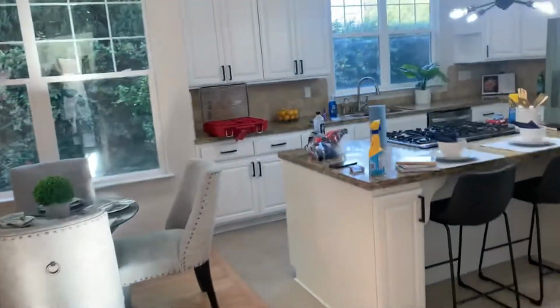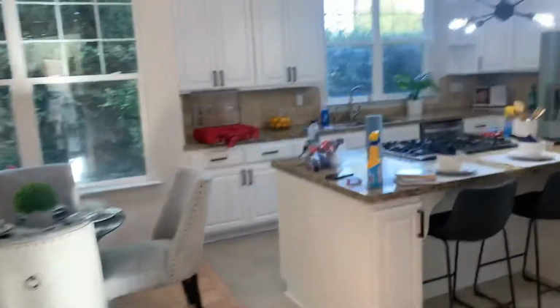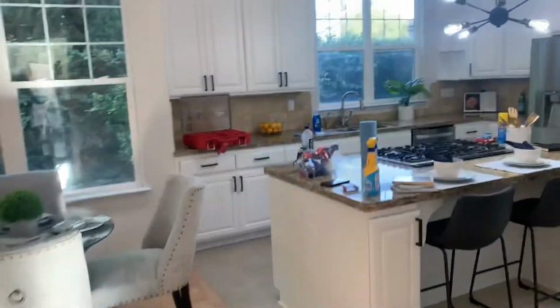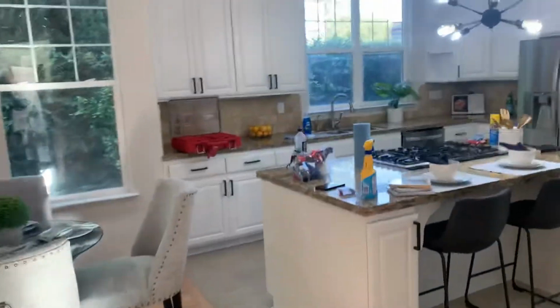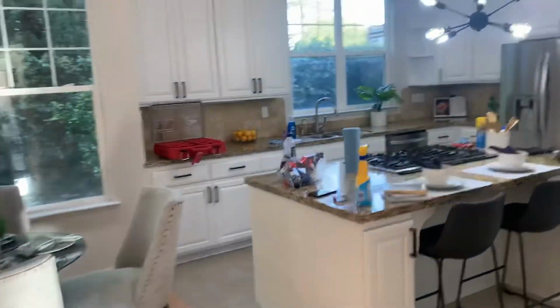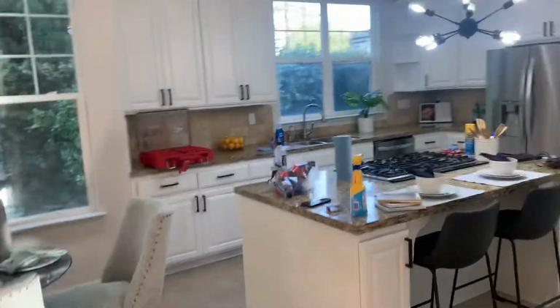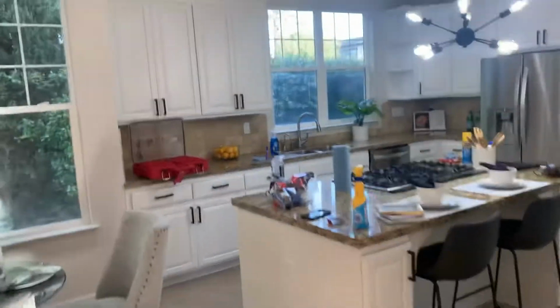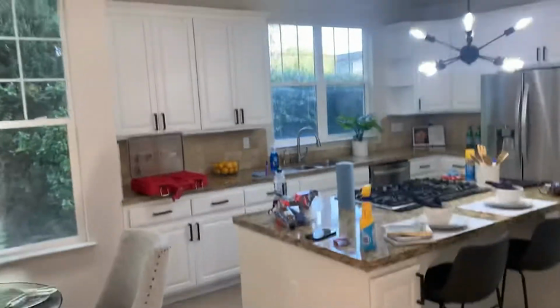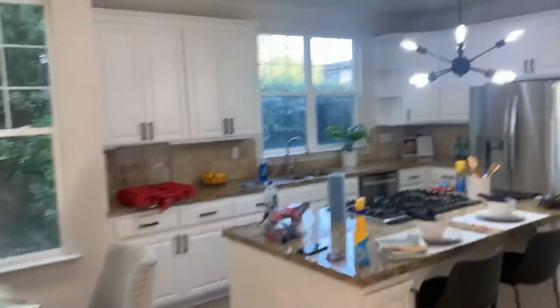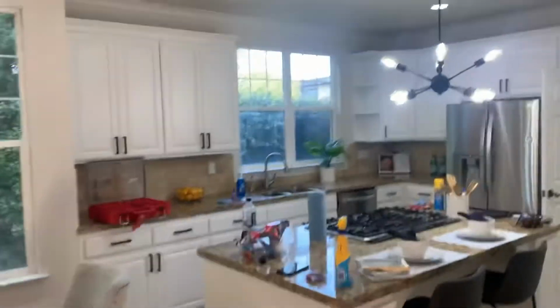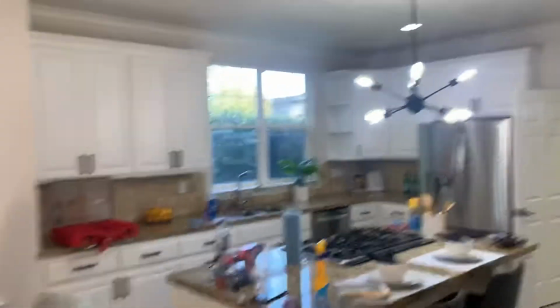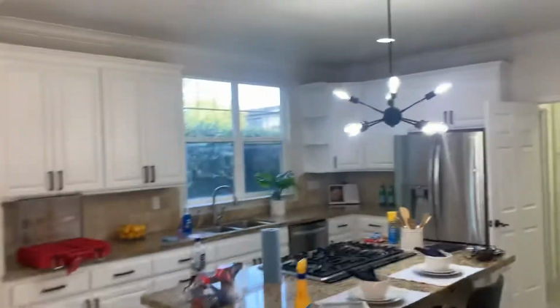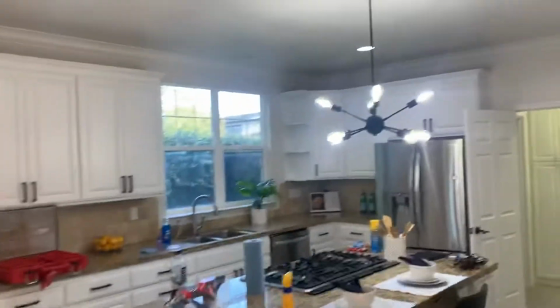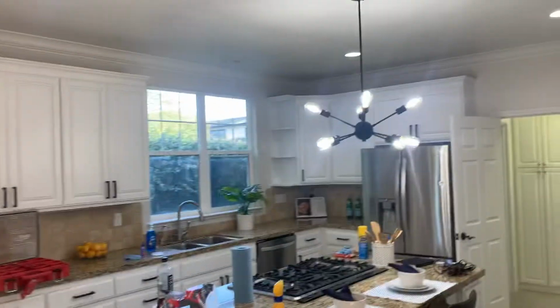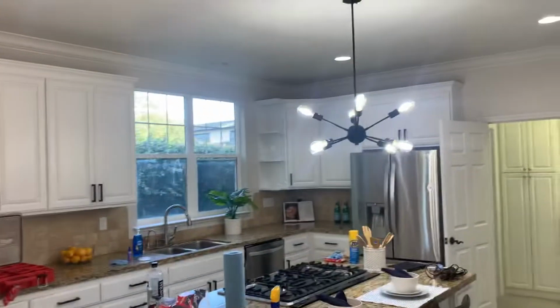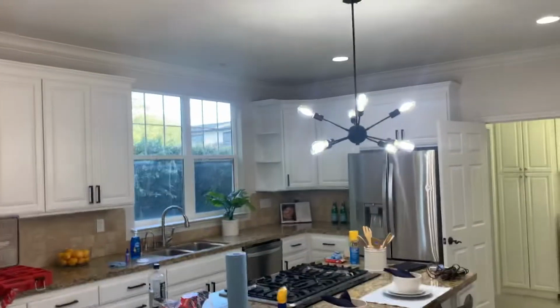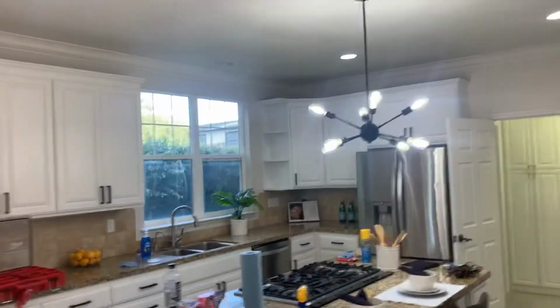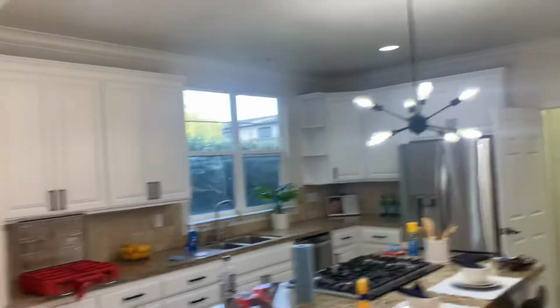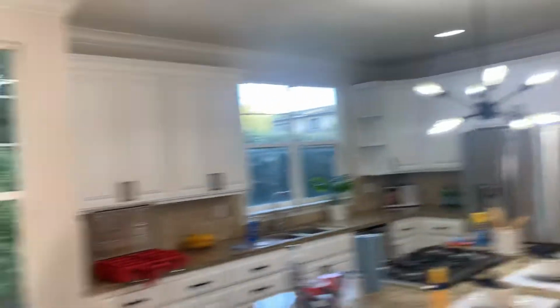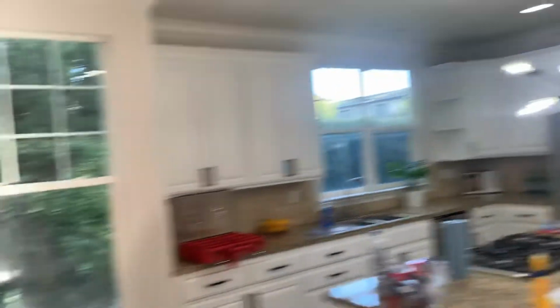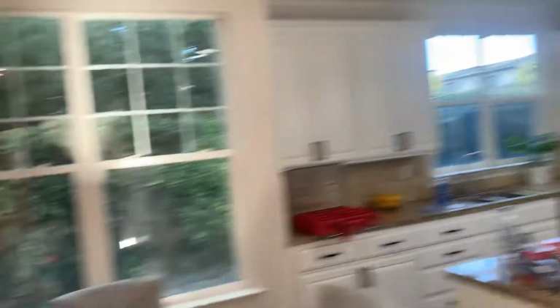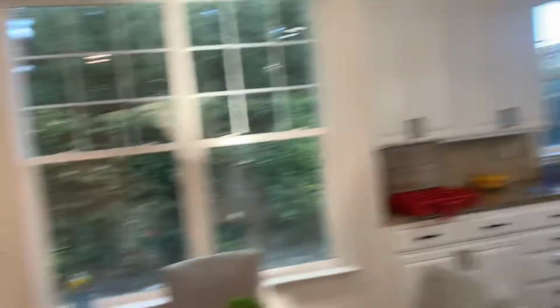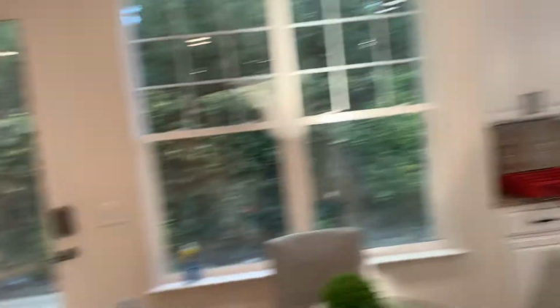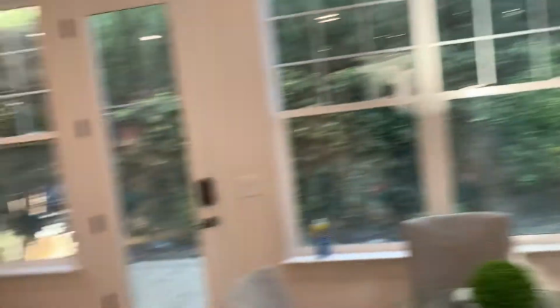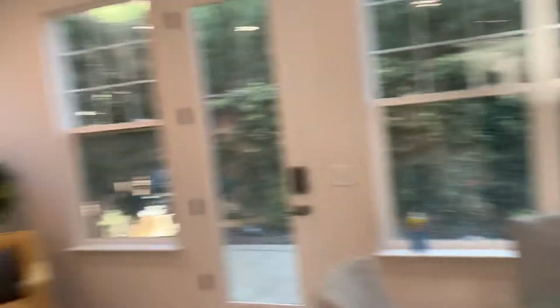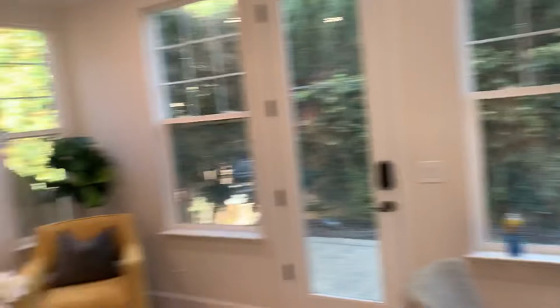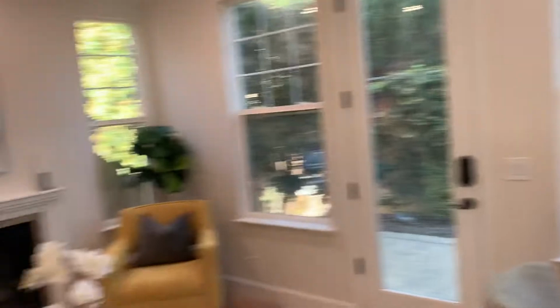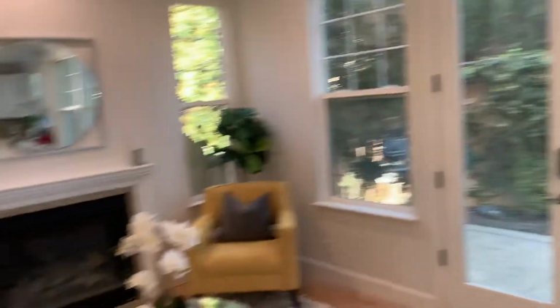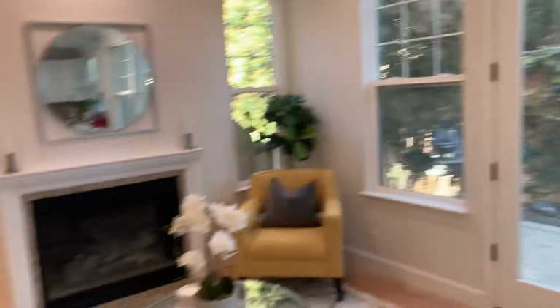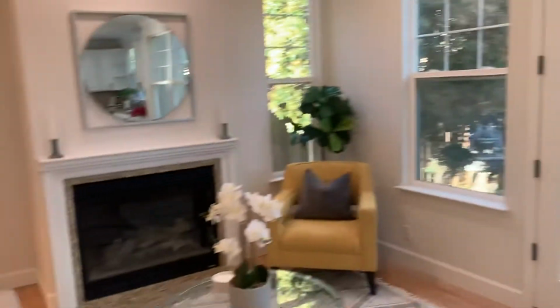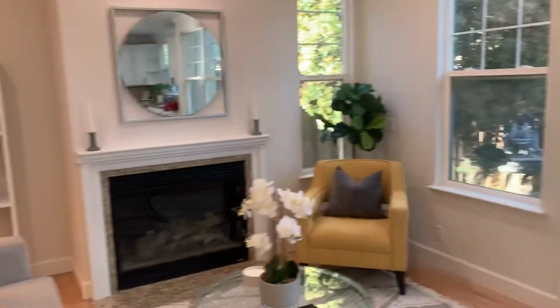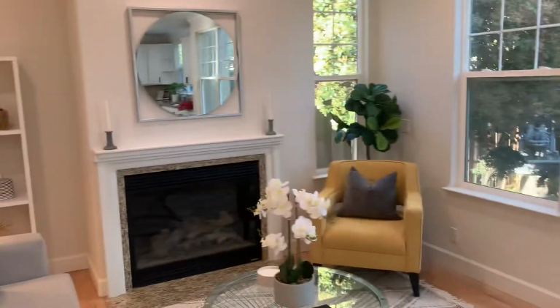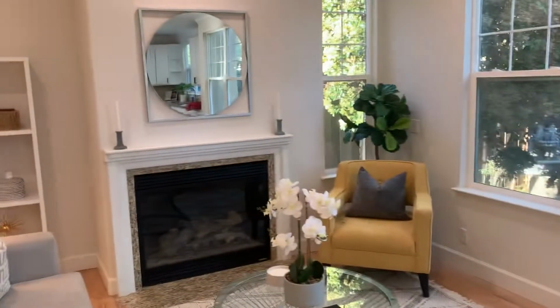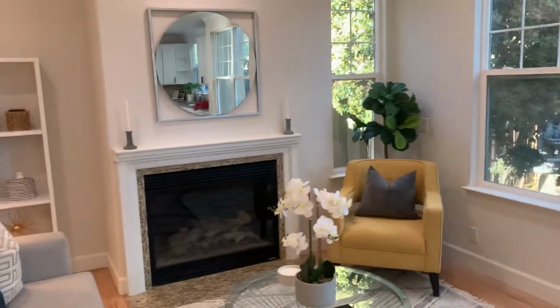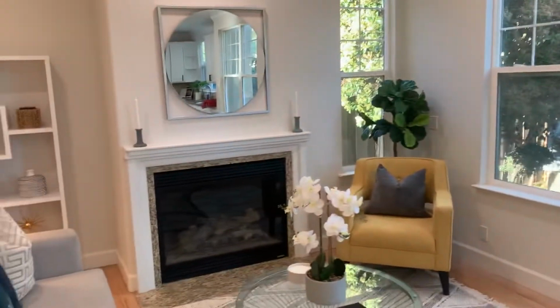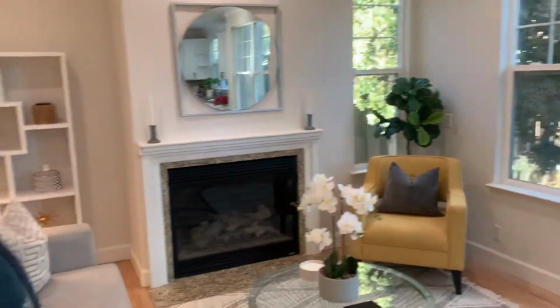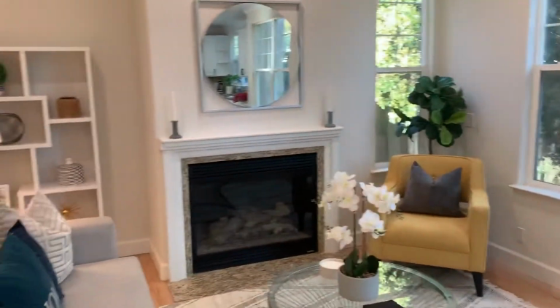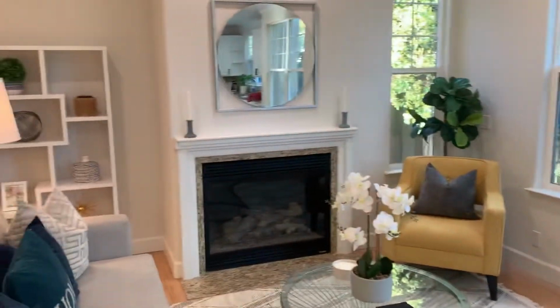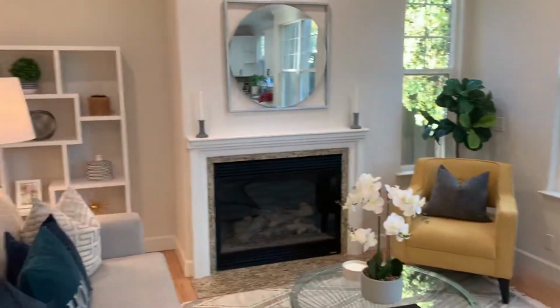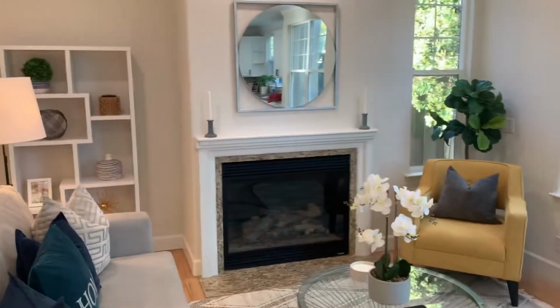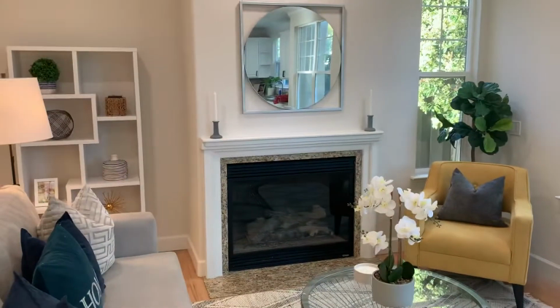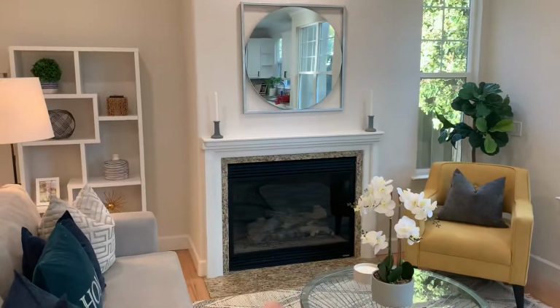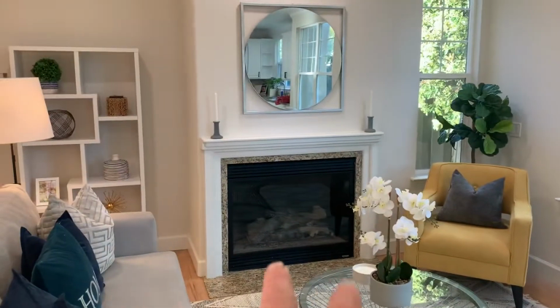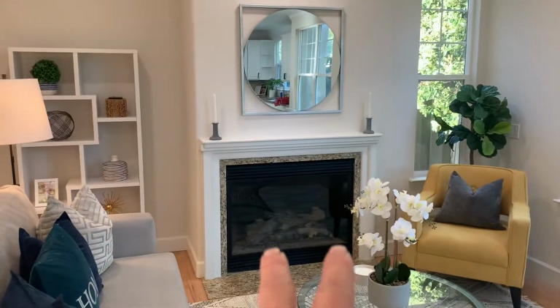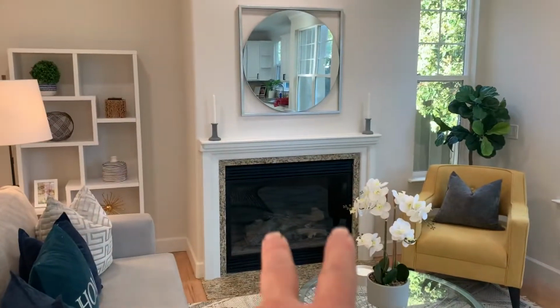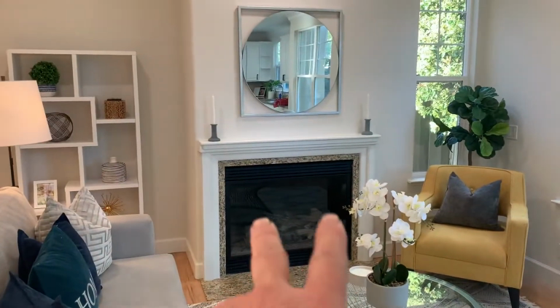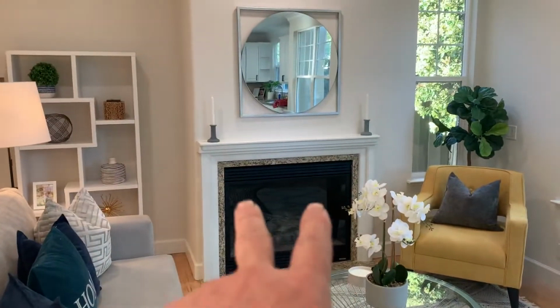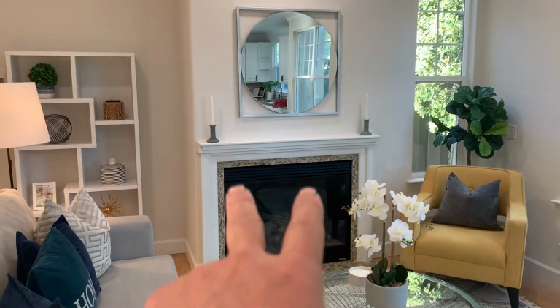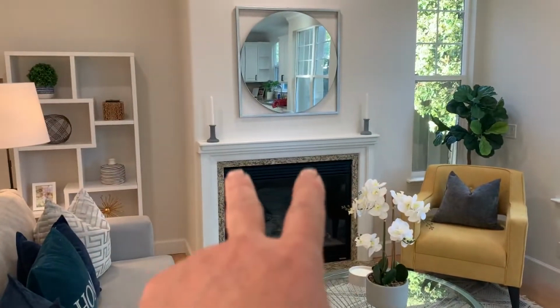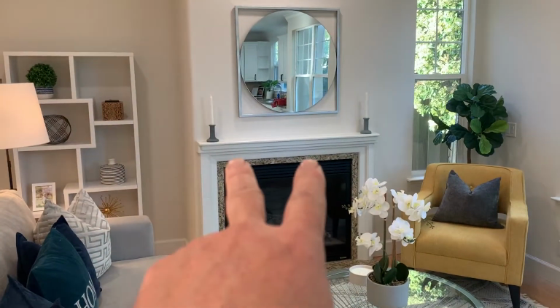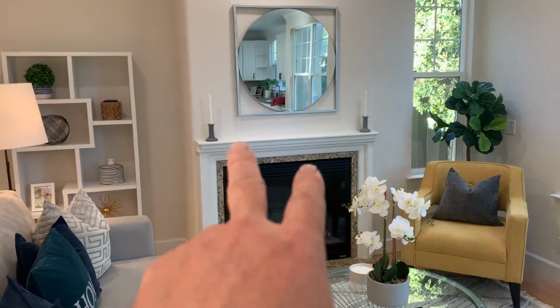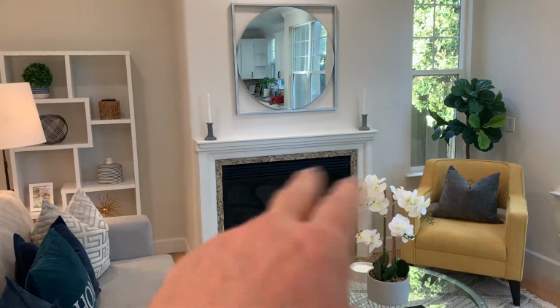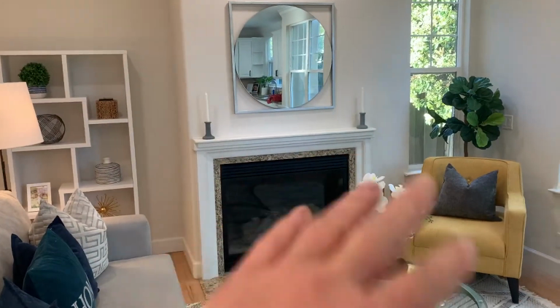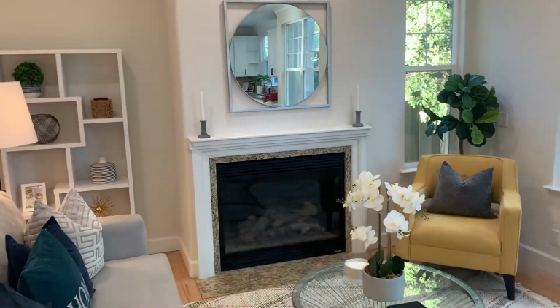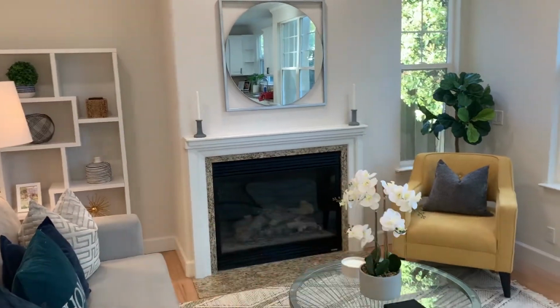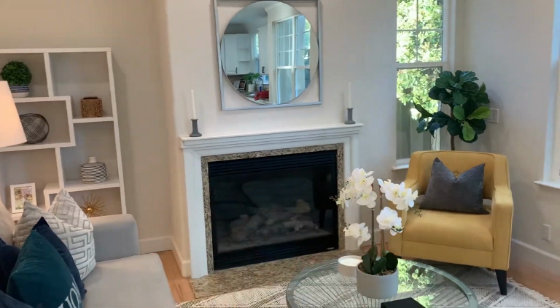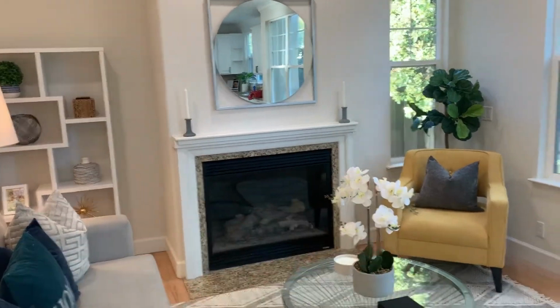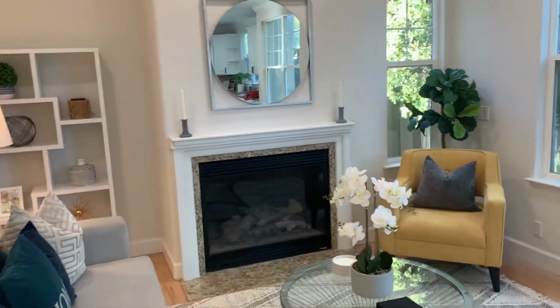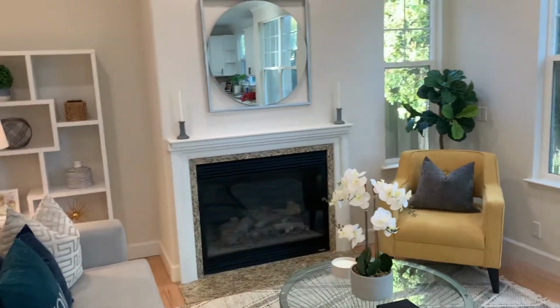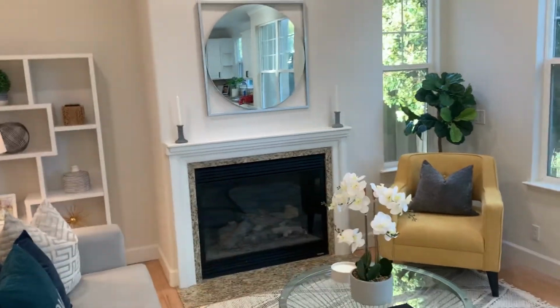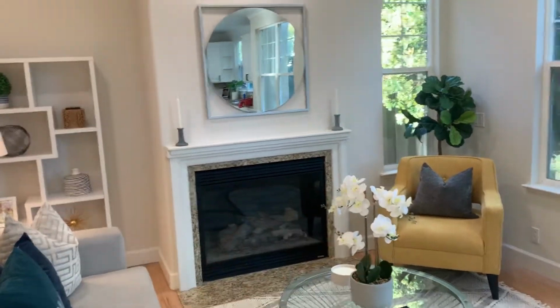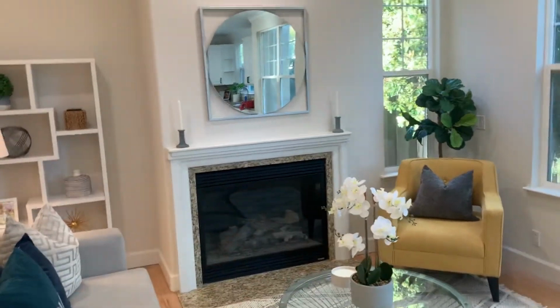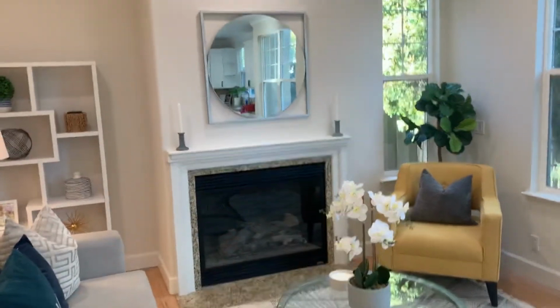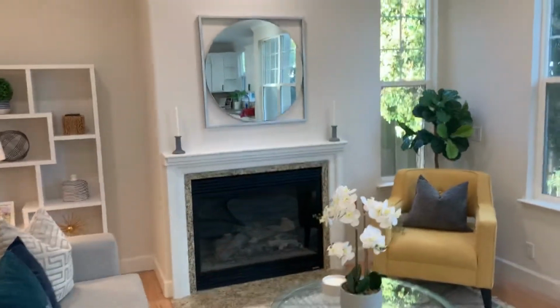Cabinets are painted. See the lights chosen. You may have seen some of this stuff — and see the mantel there.